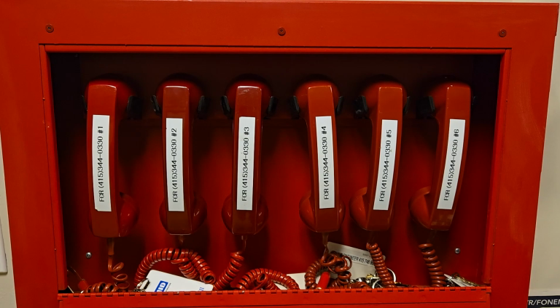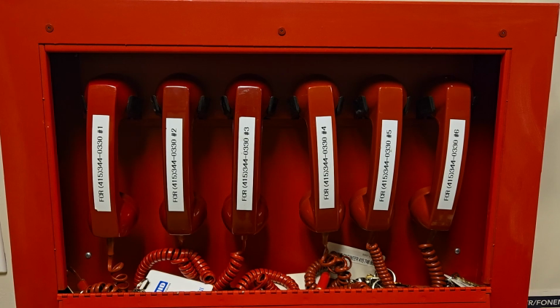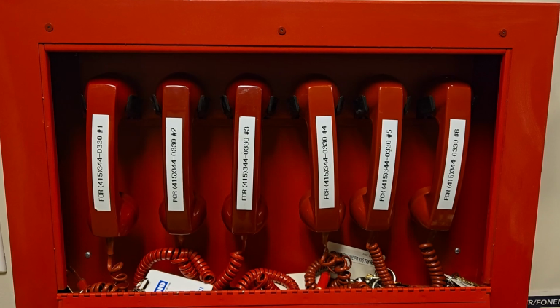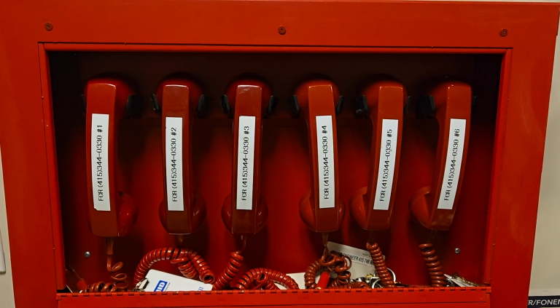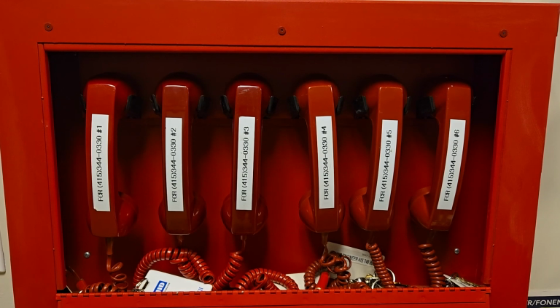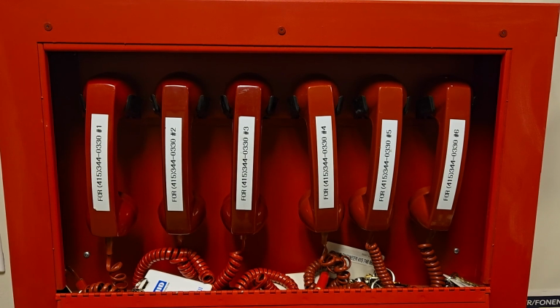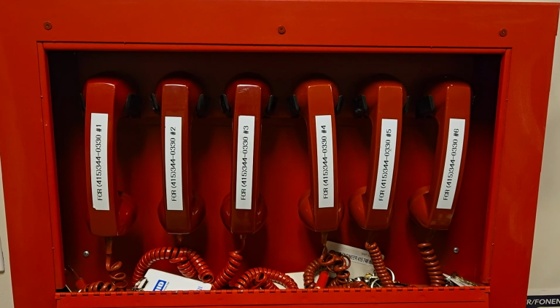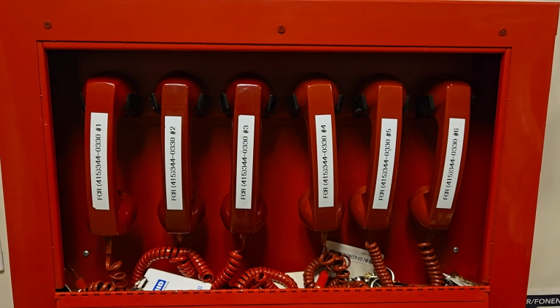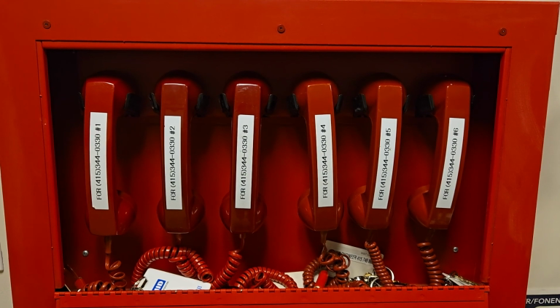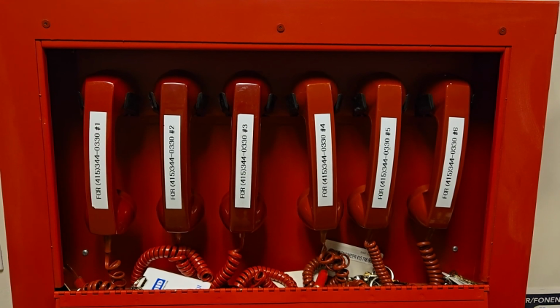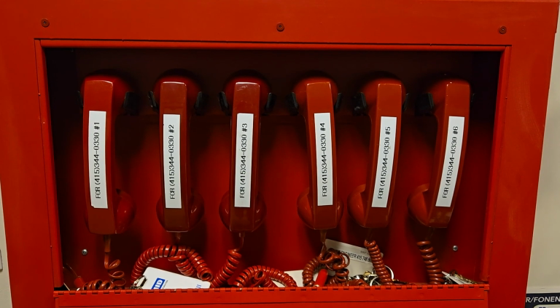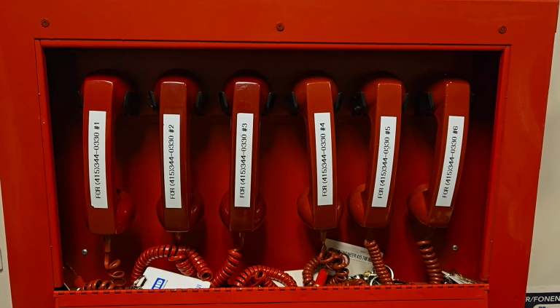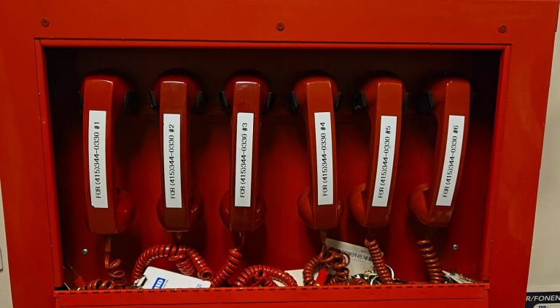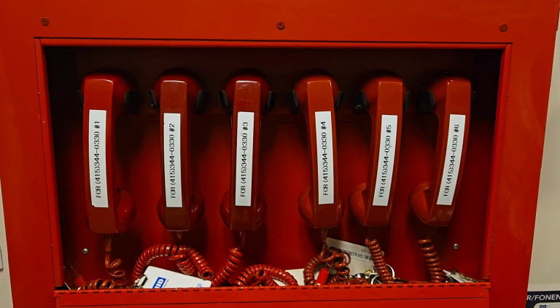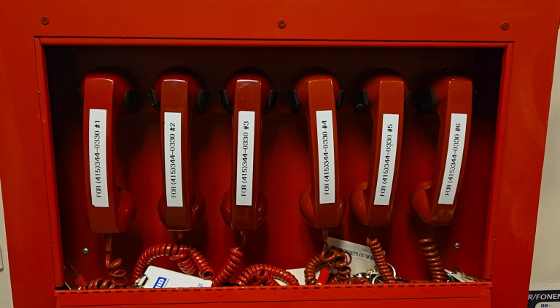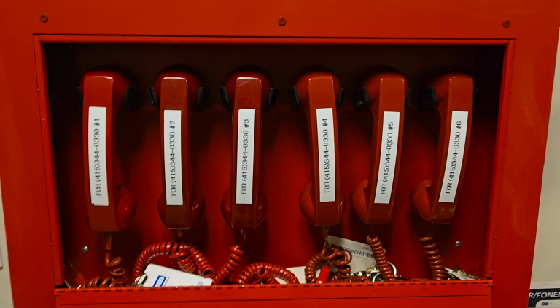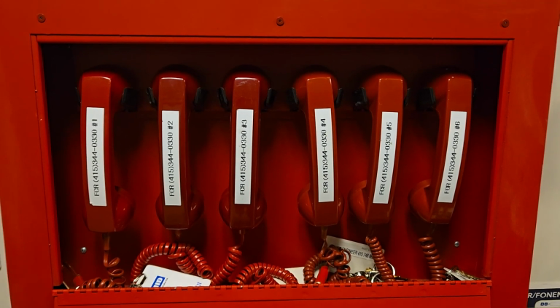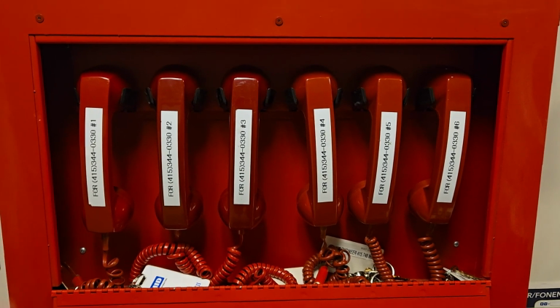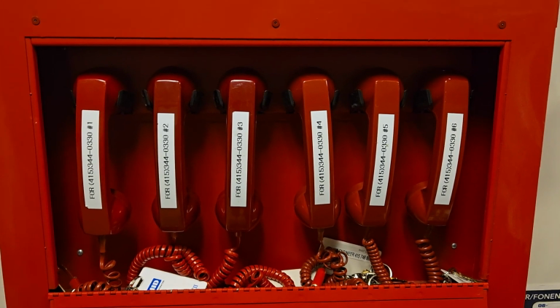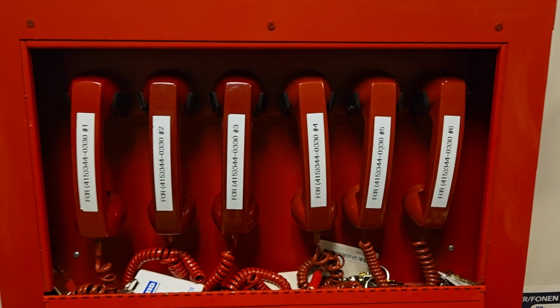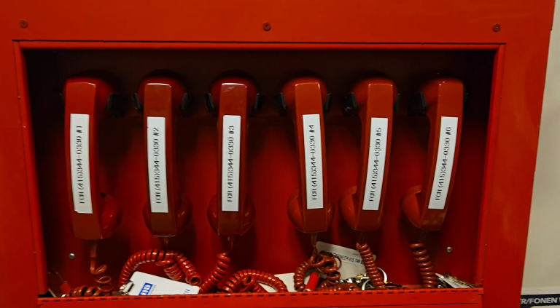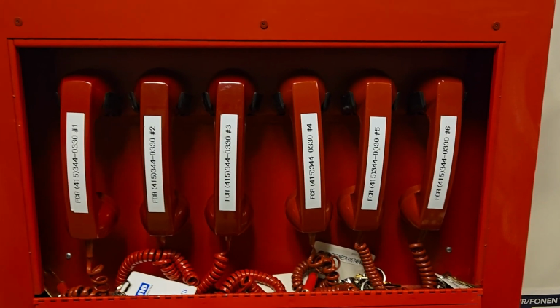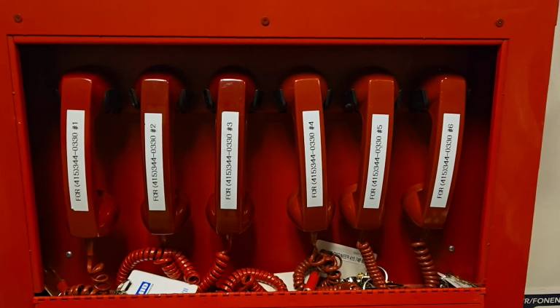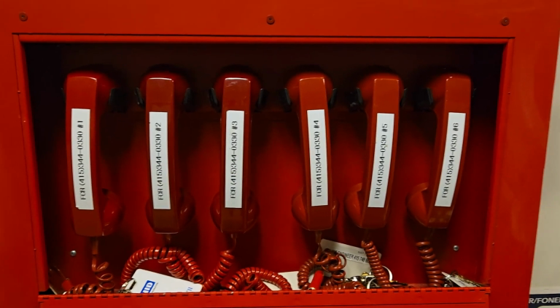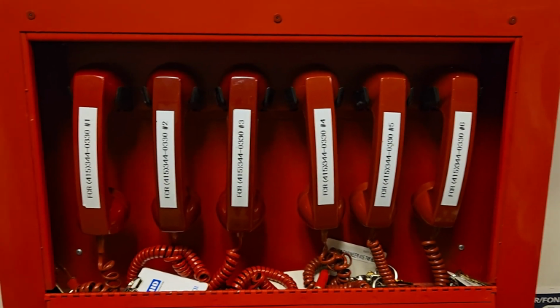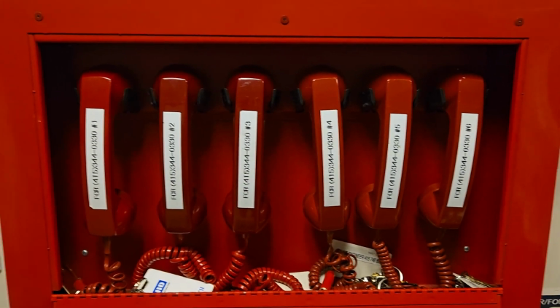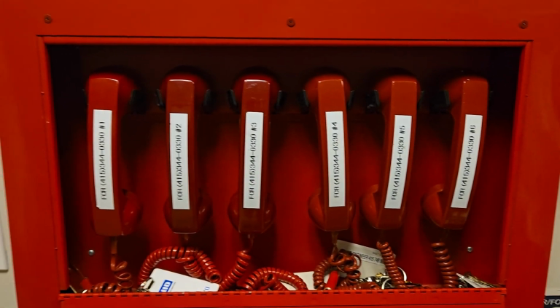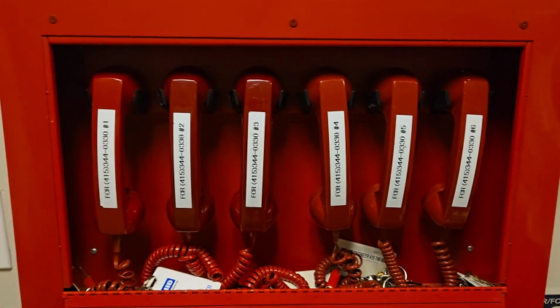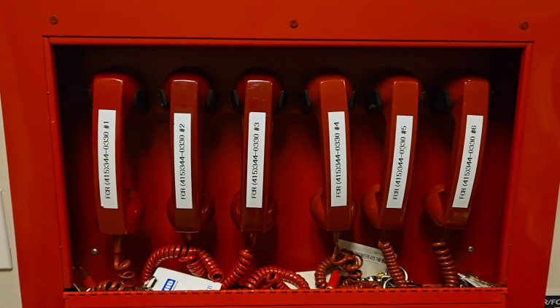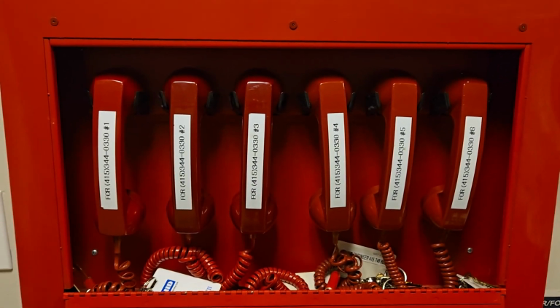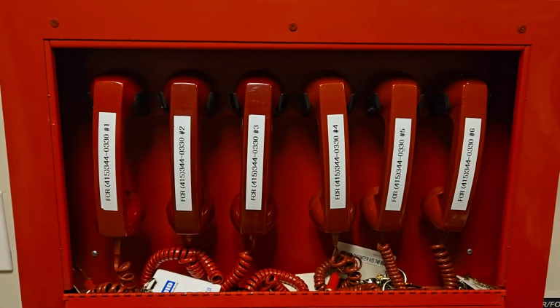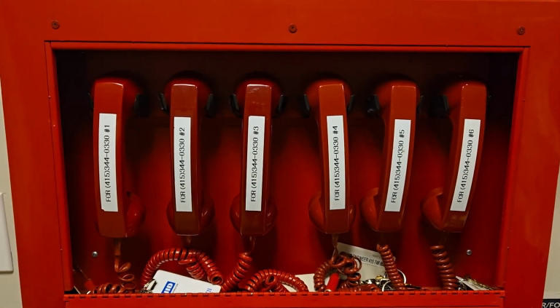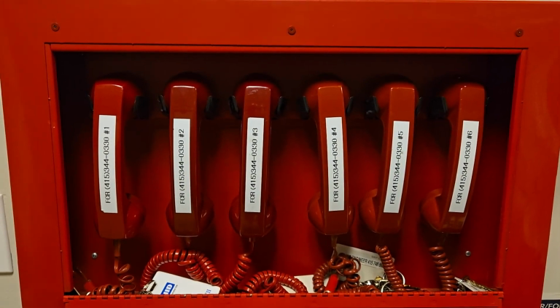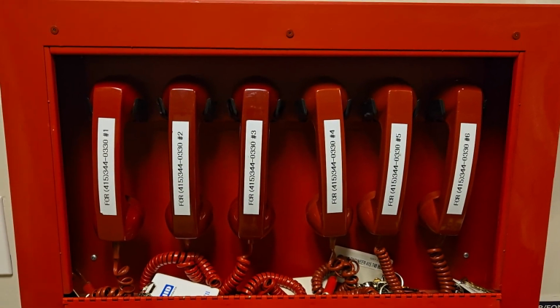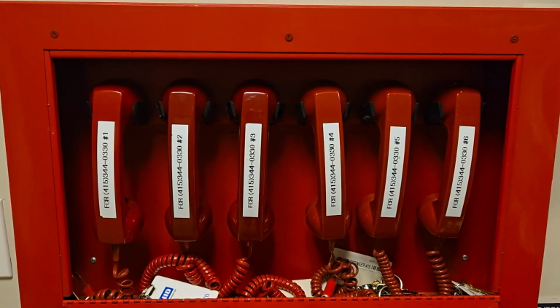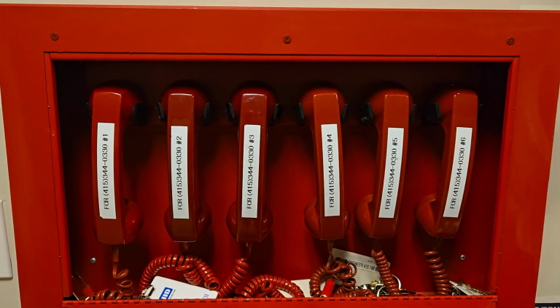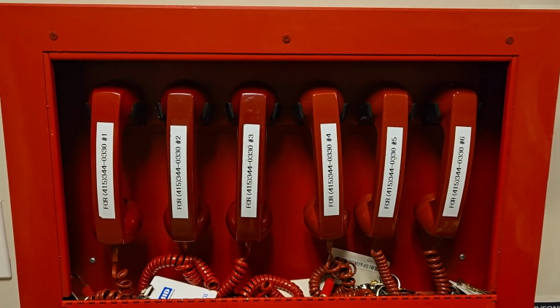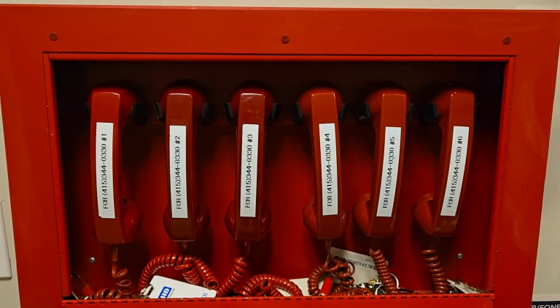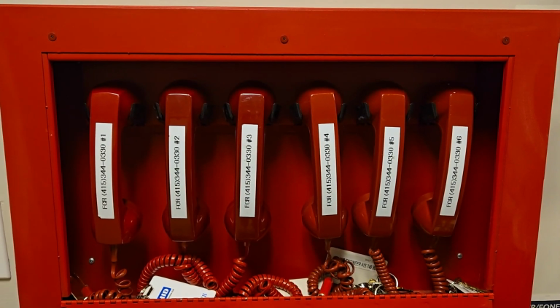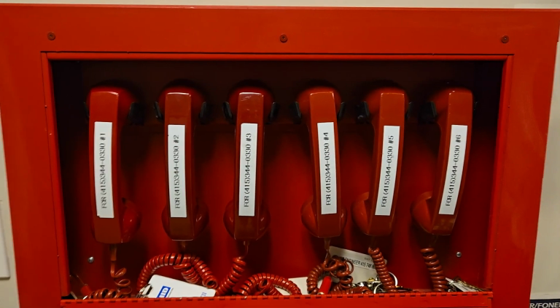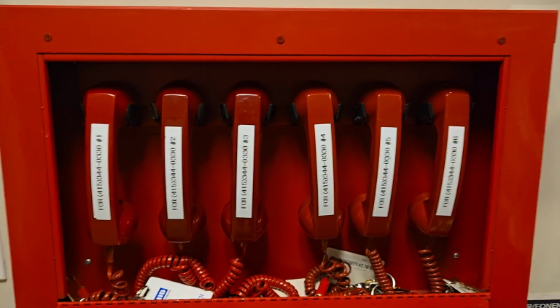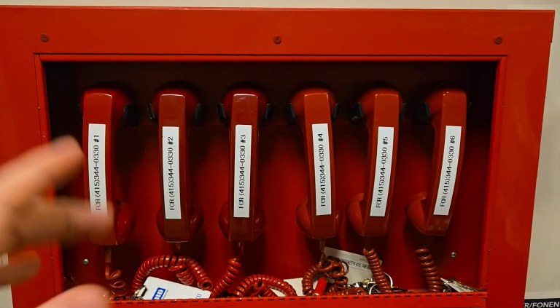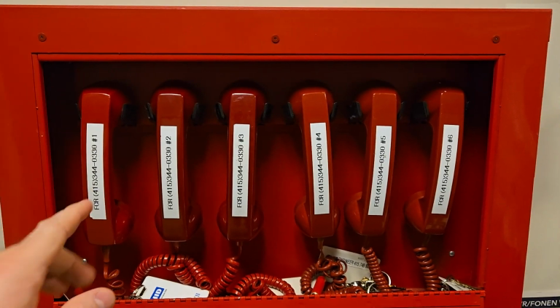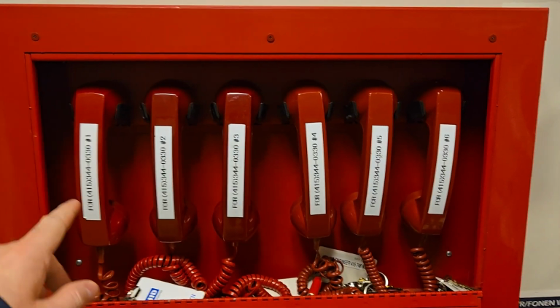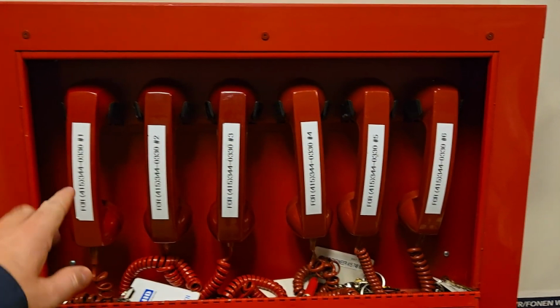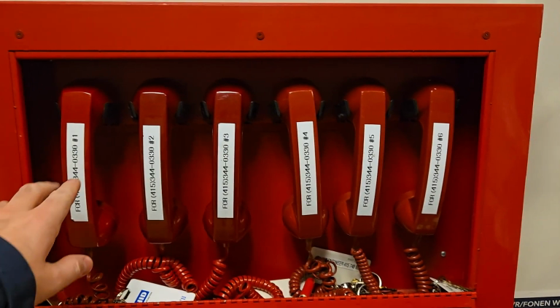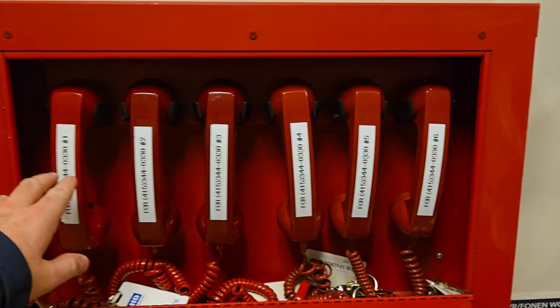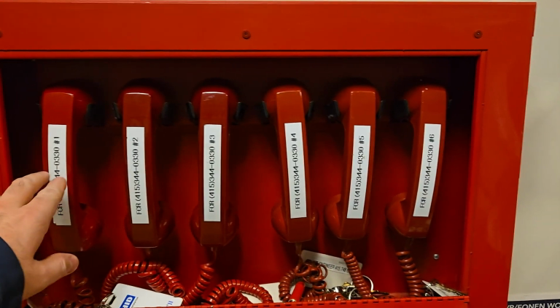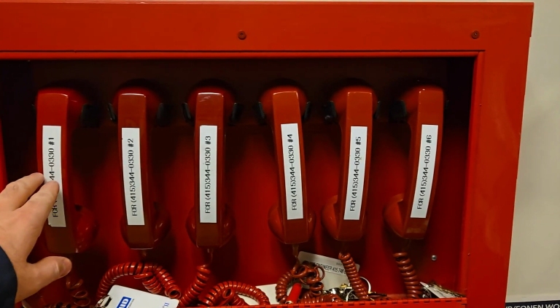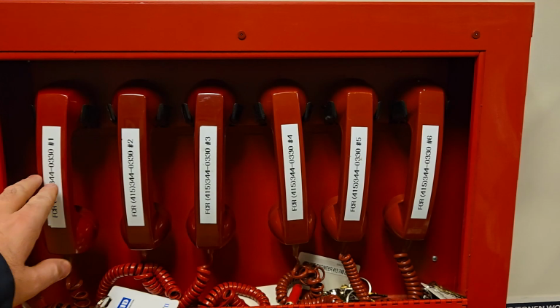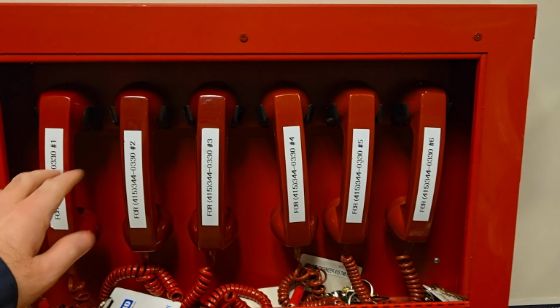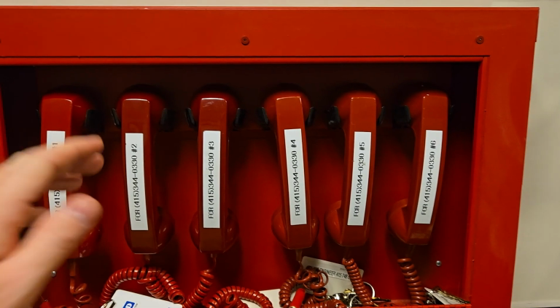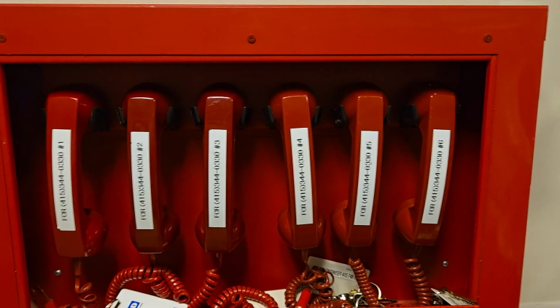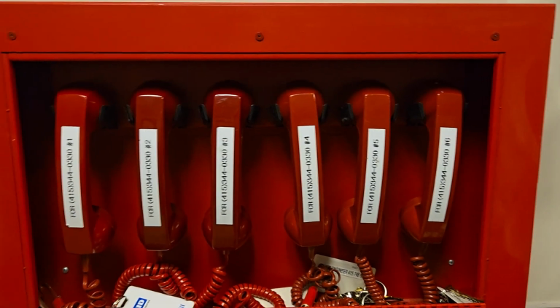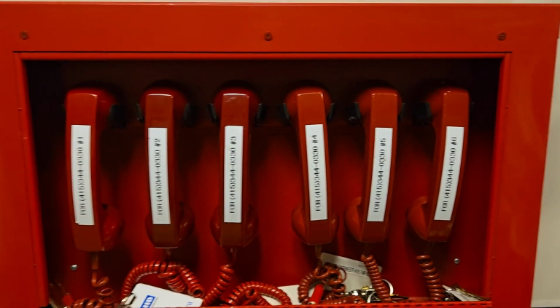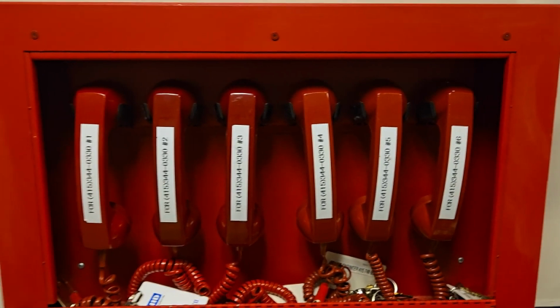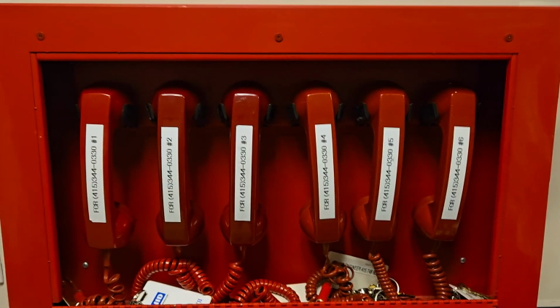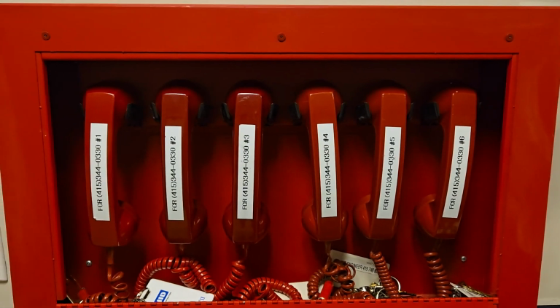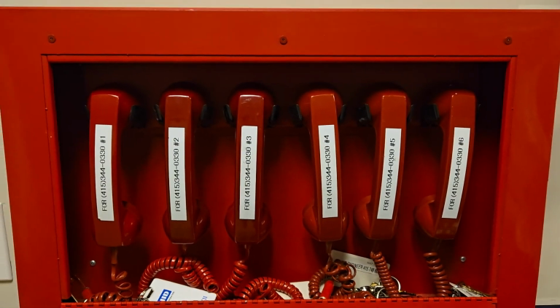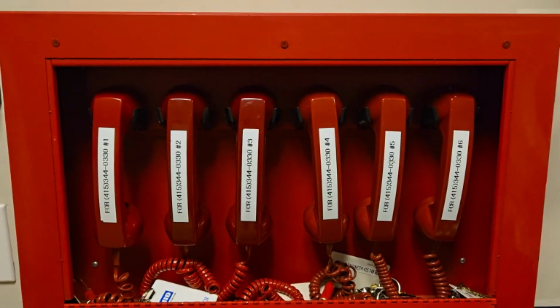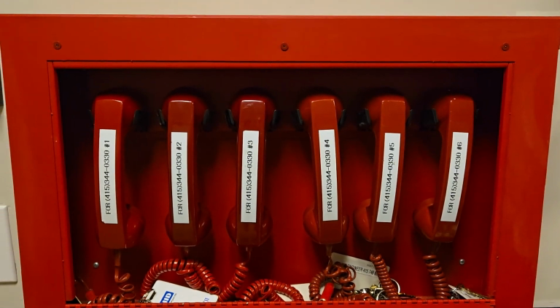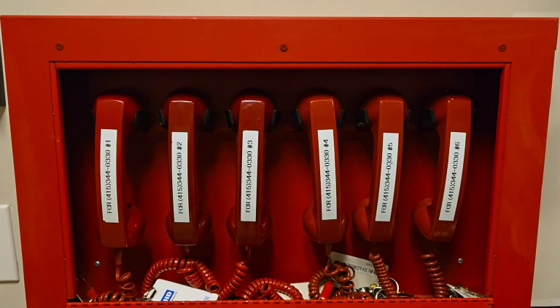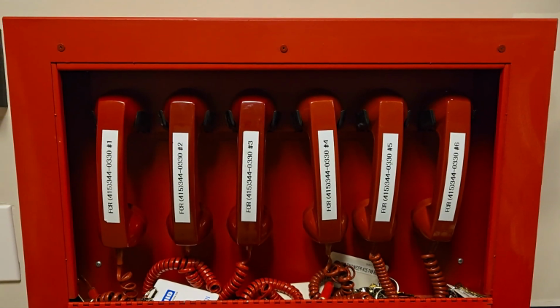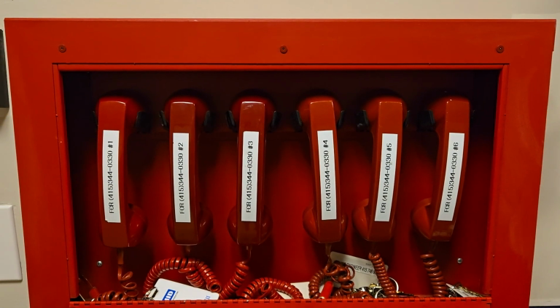After testing your first phone, test all other phones to make sure each one works.